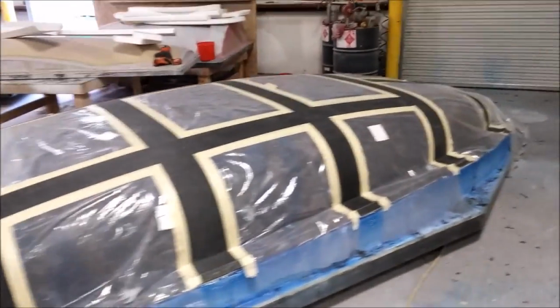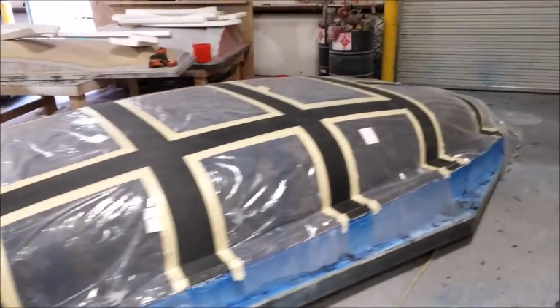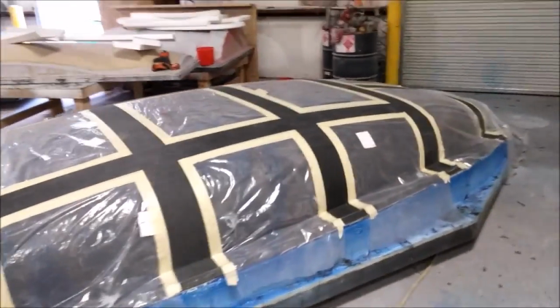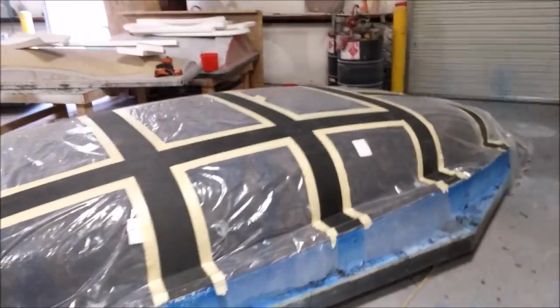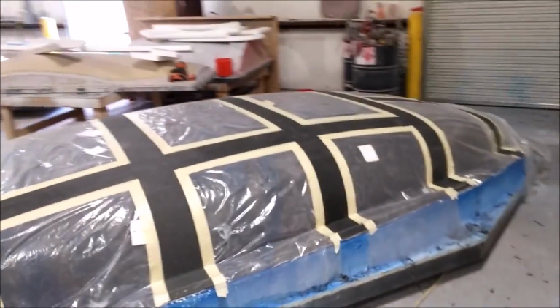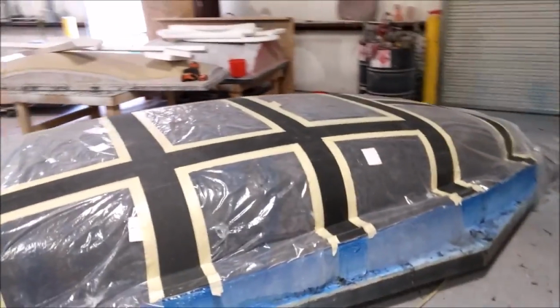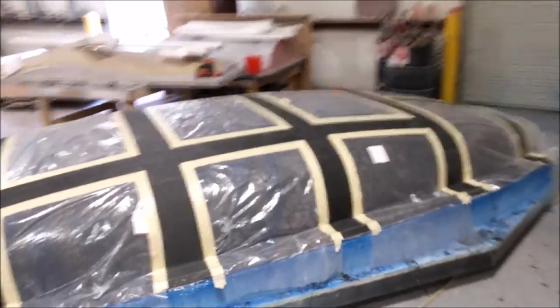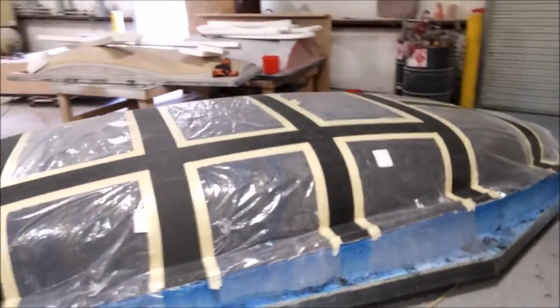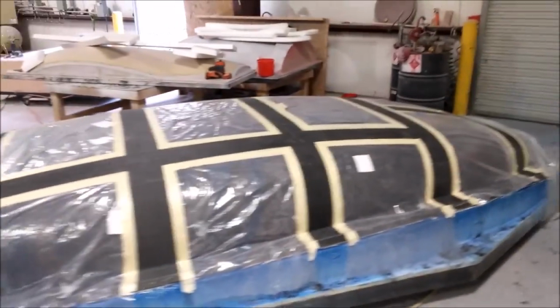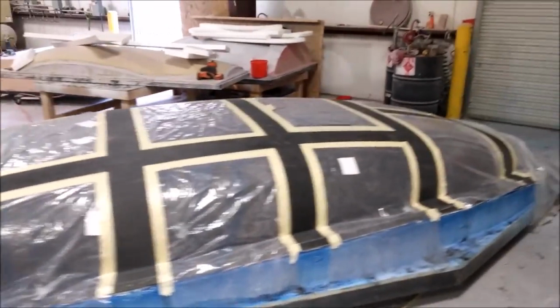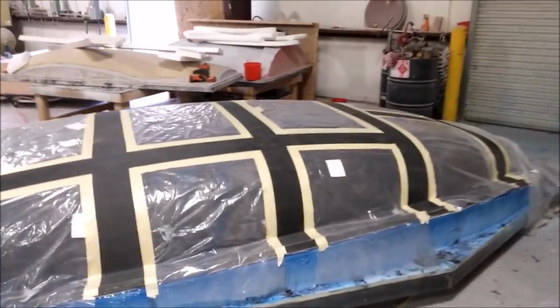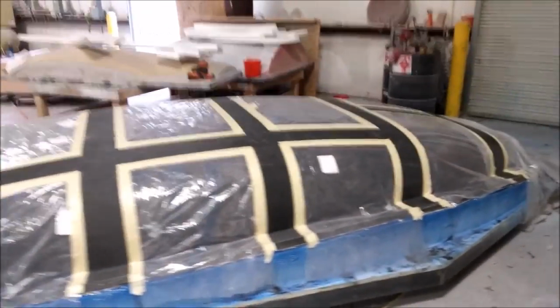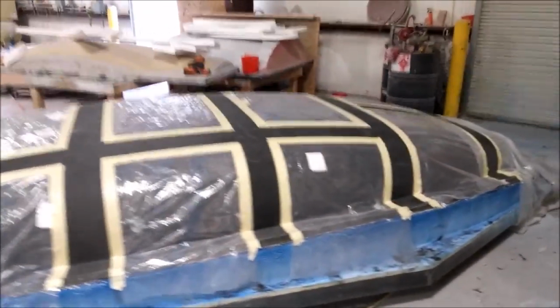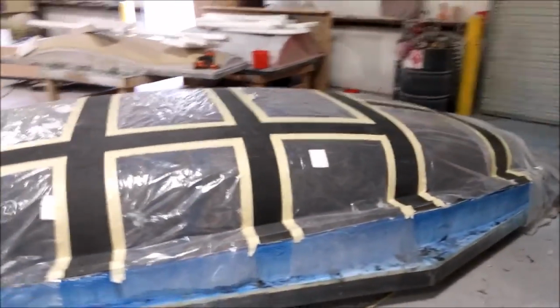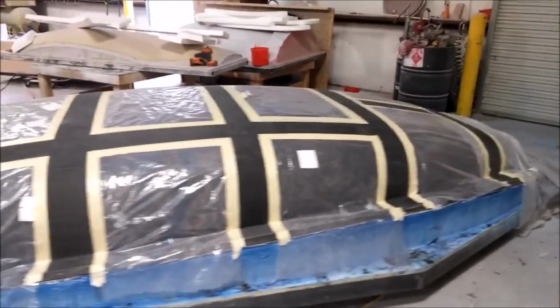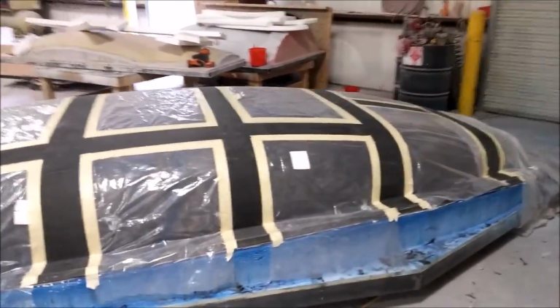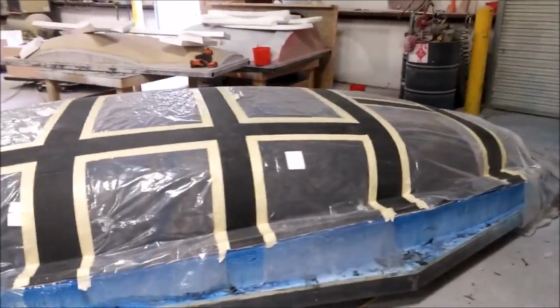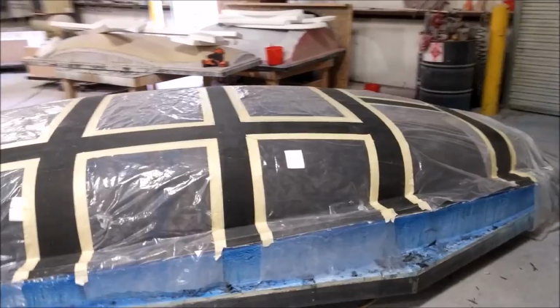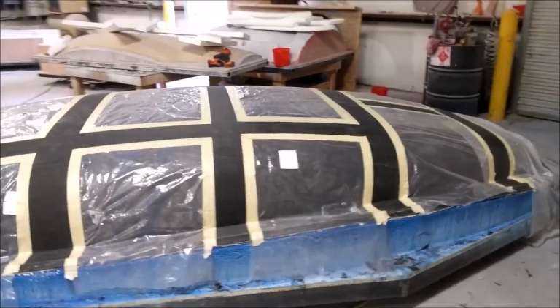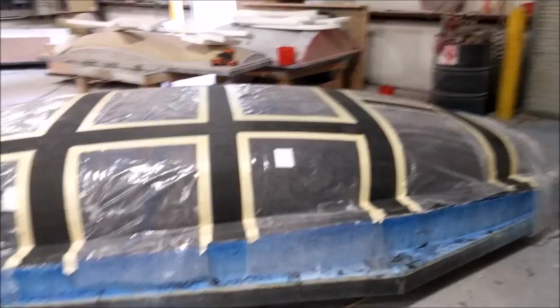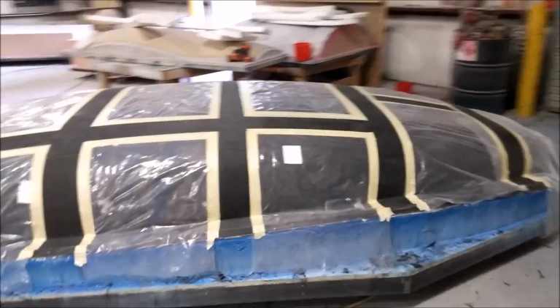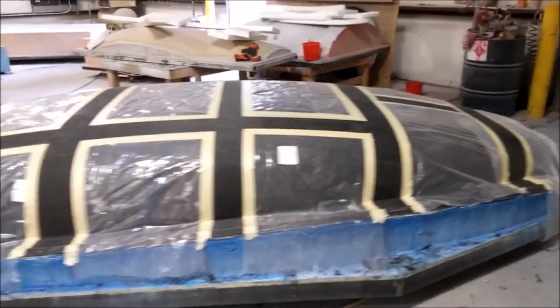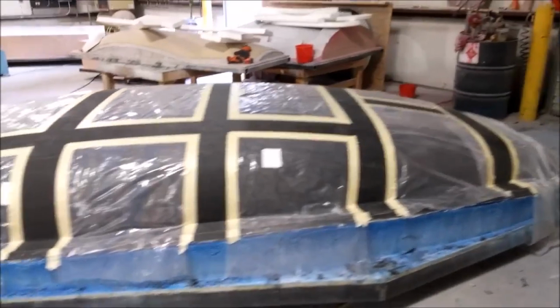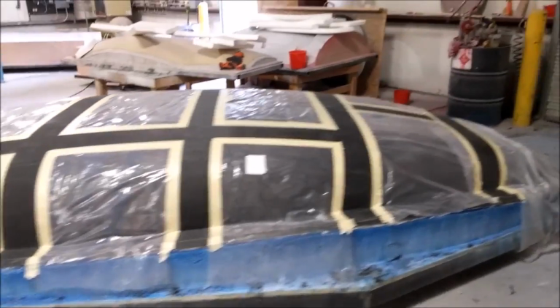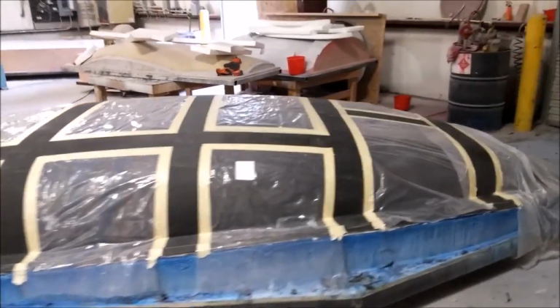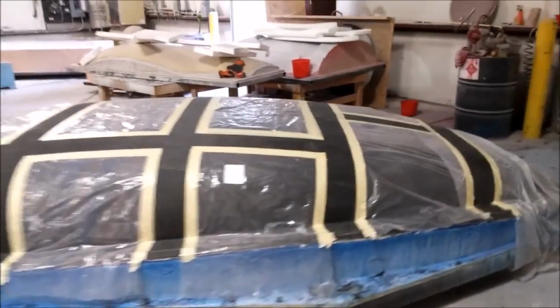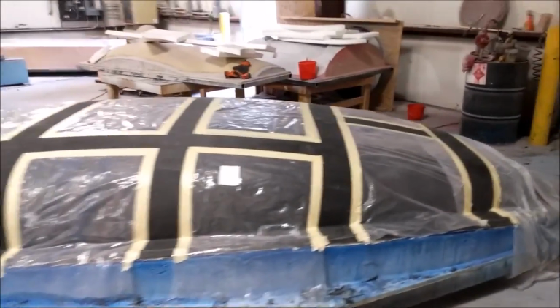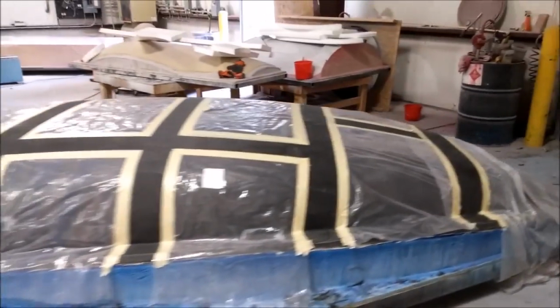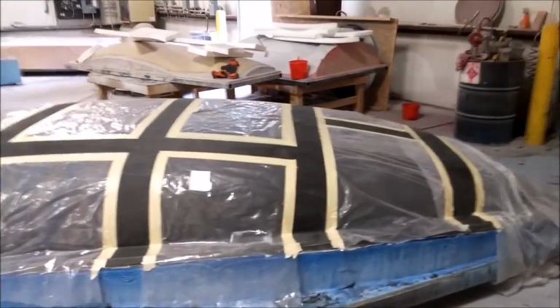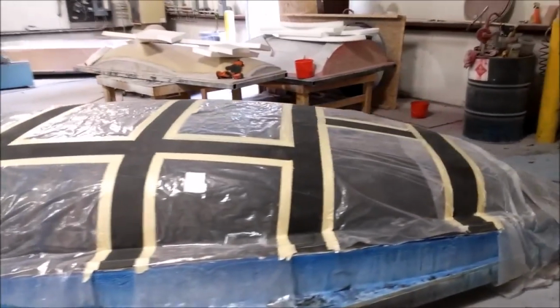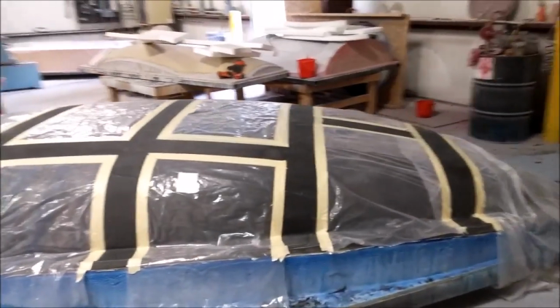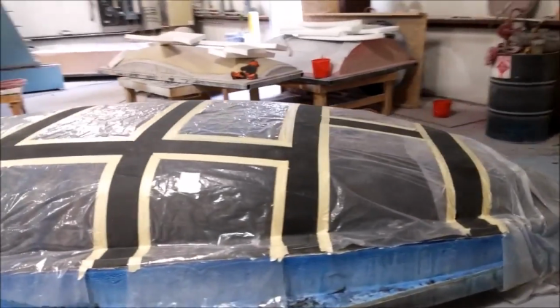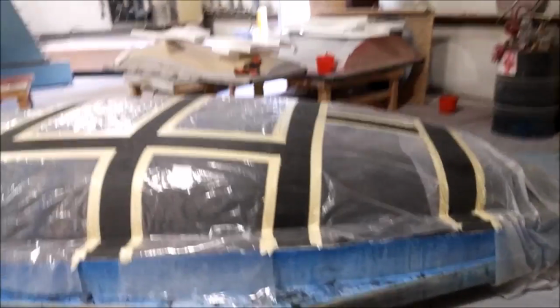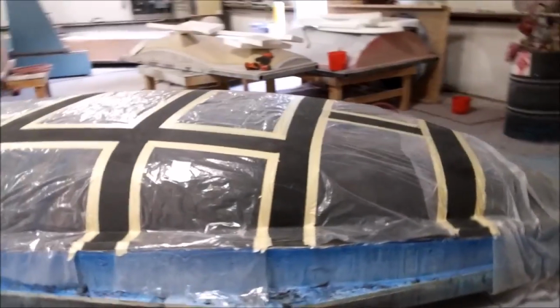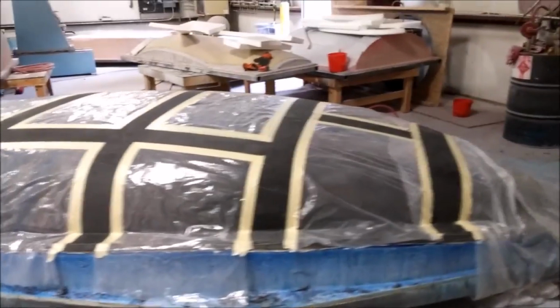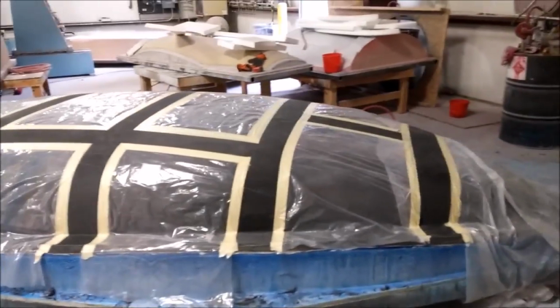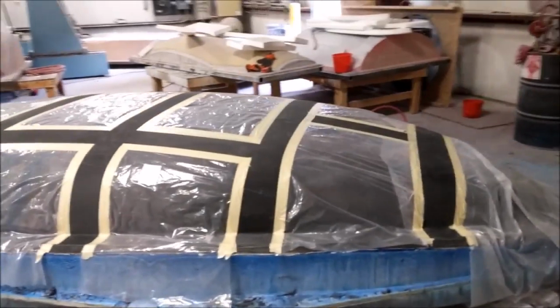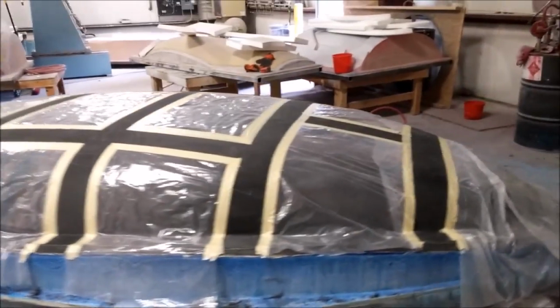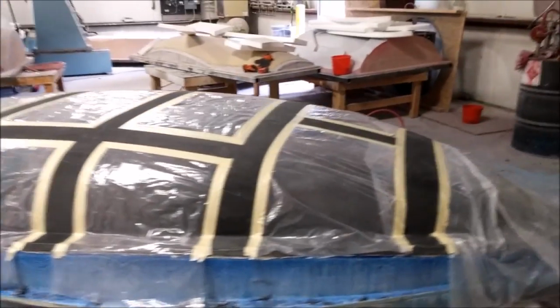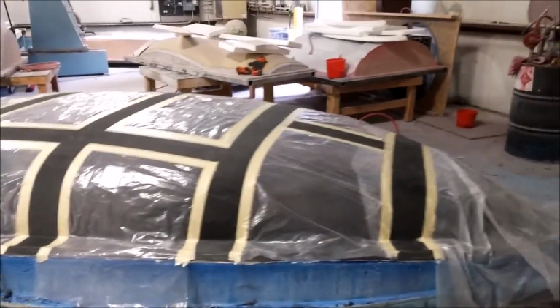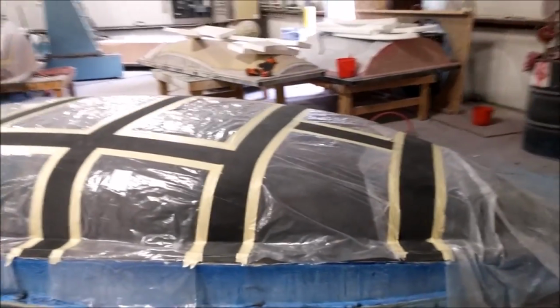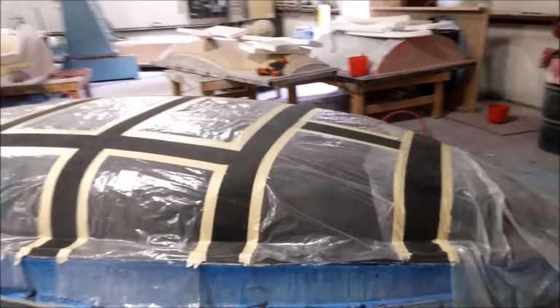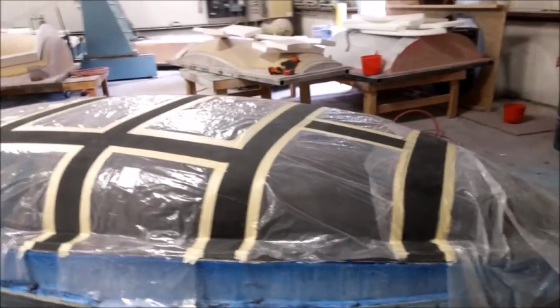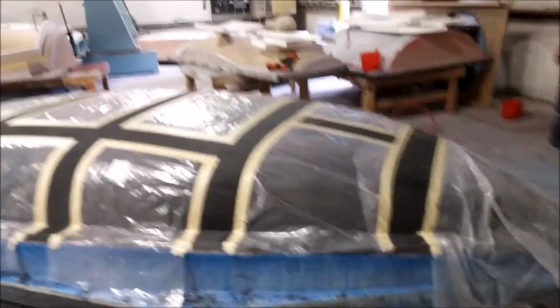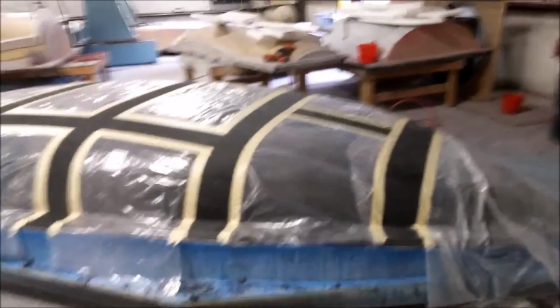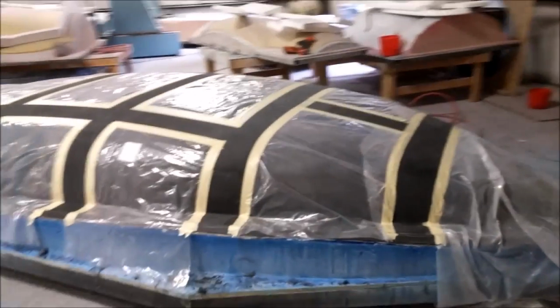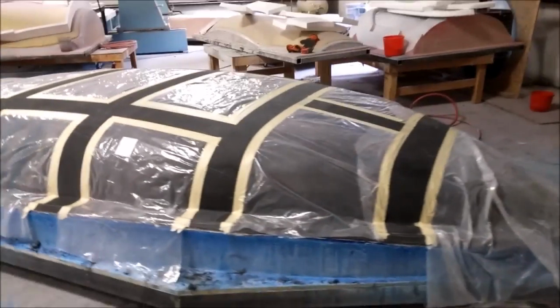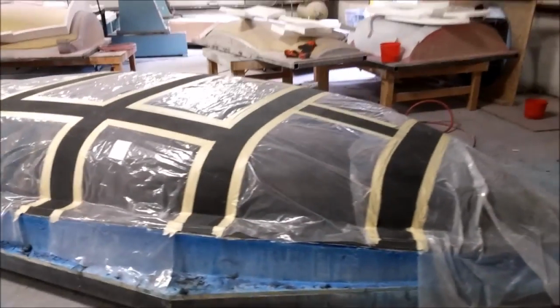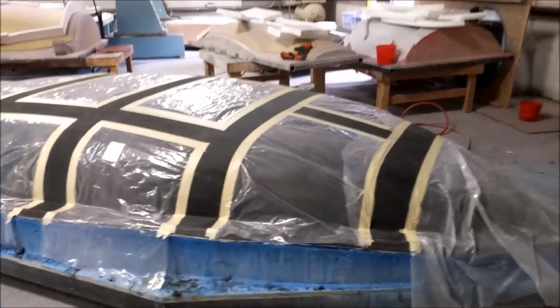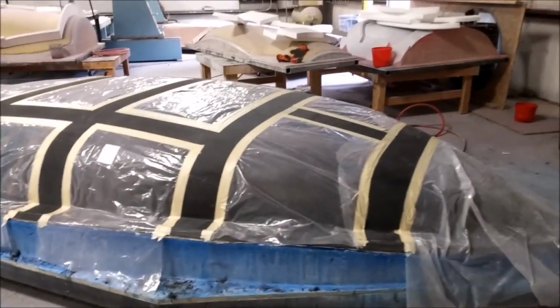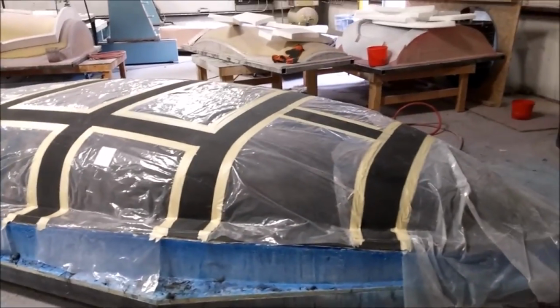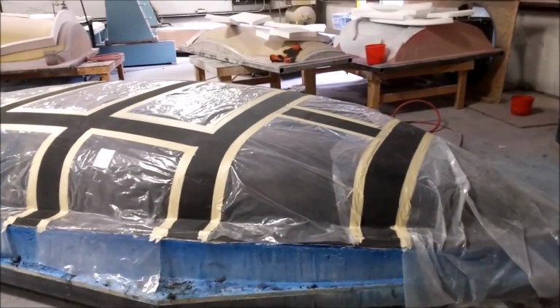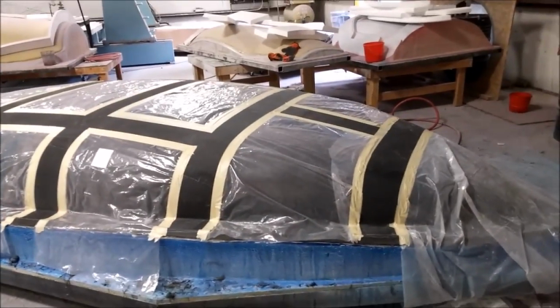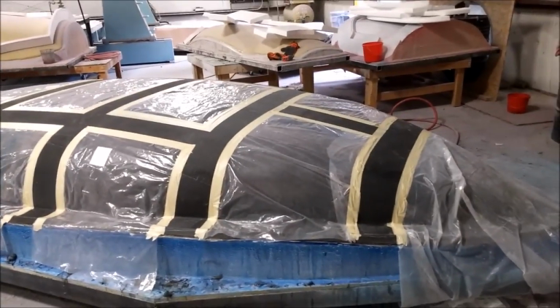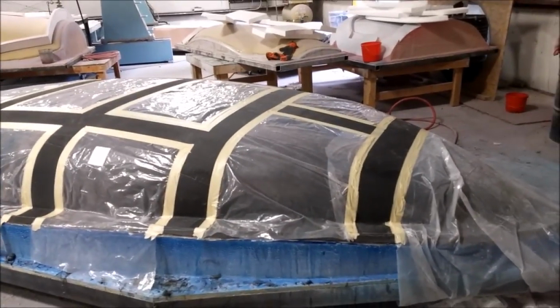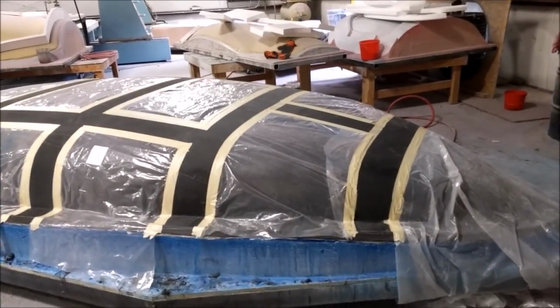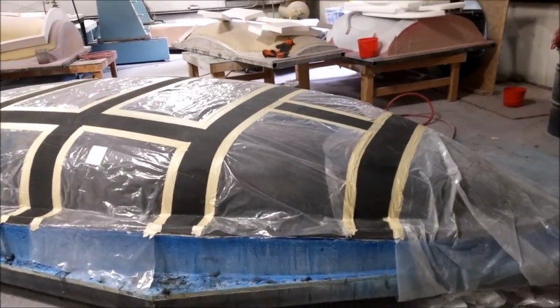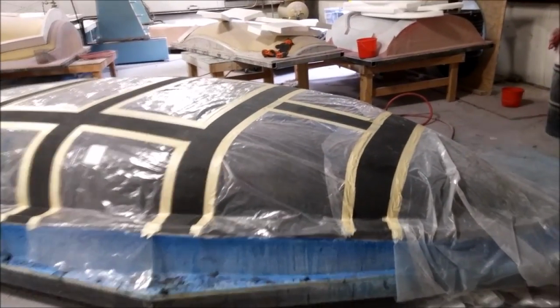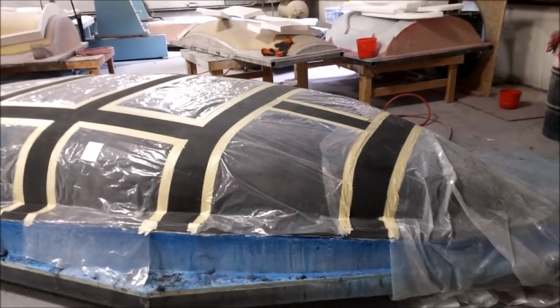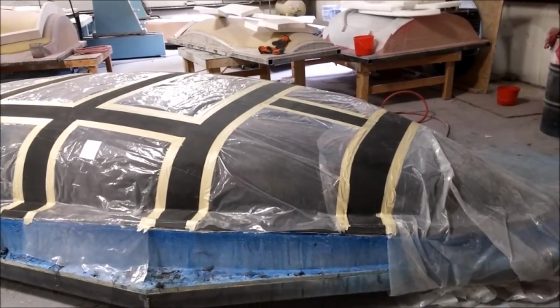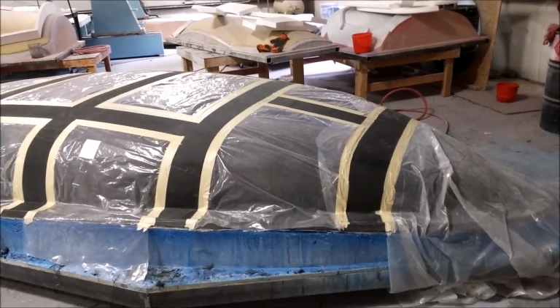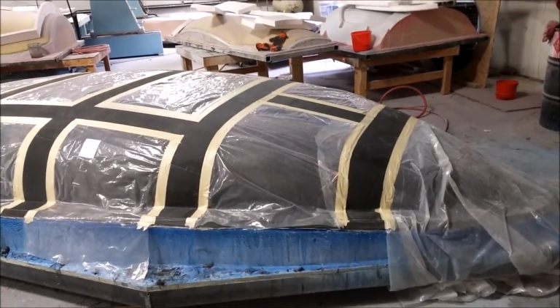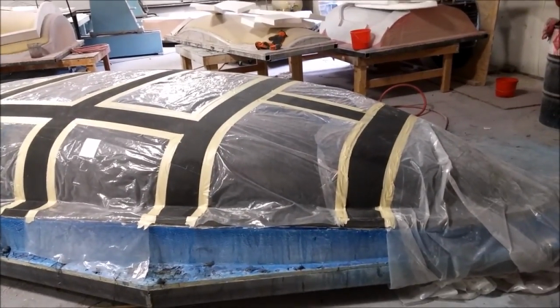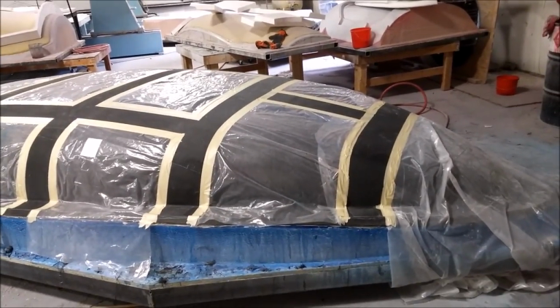The bracing is foam with carbon fiber and resin over the top of that.